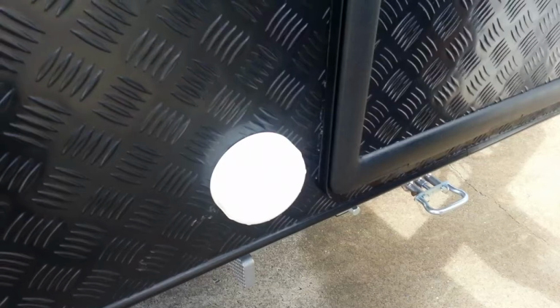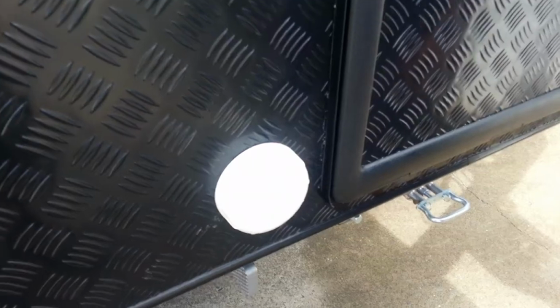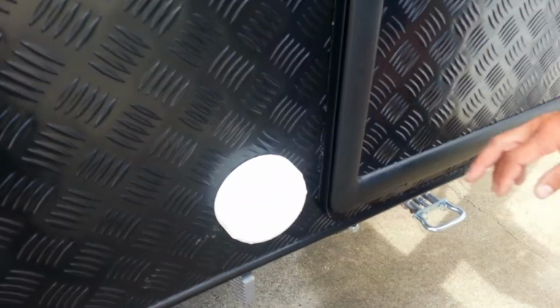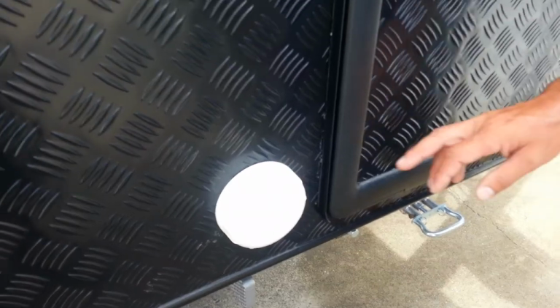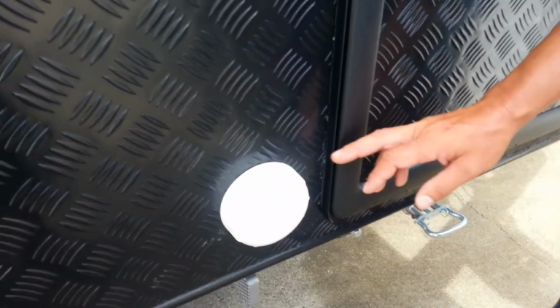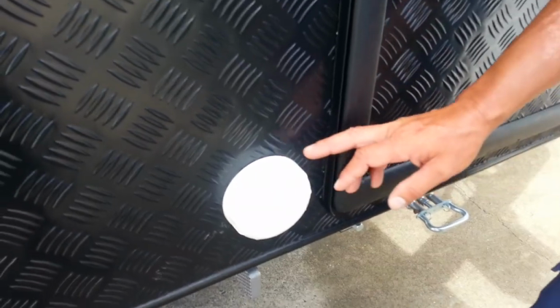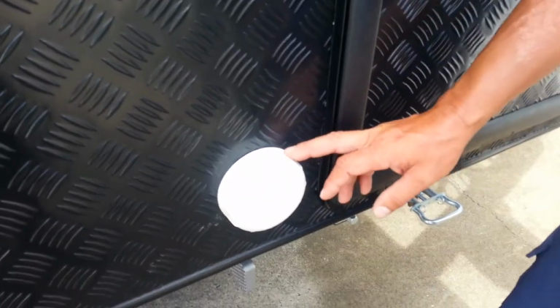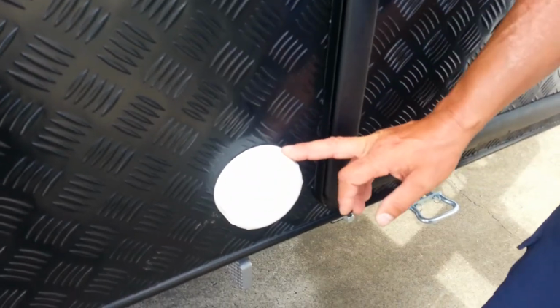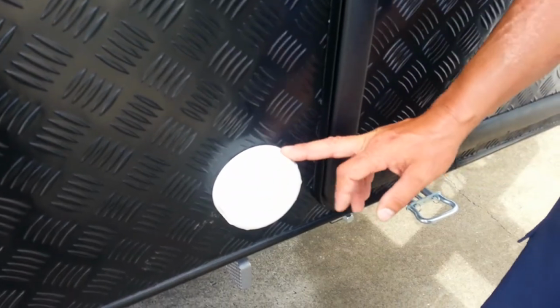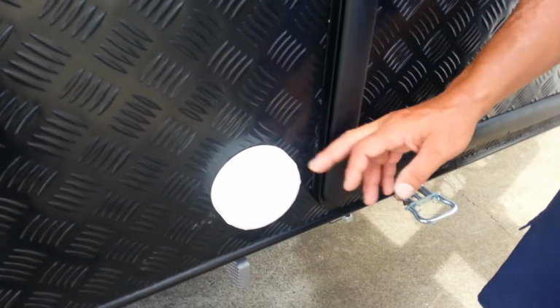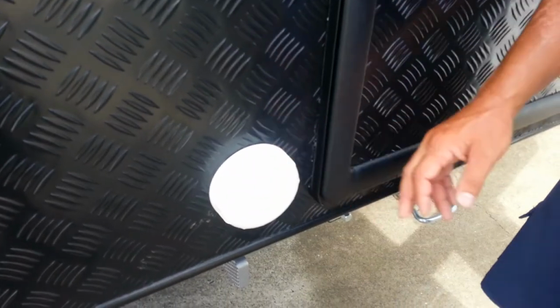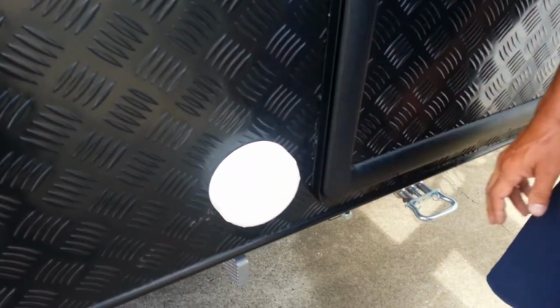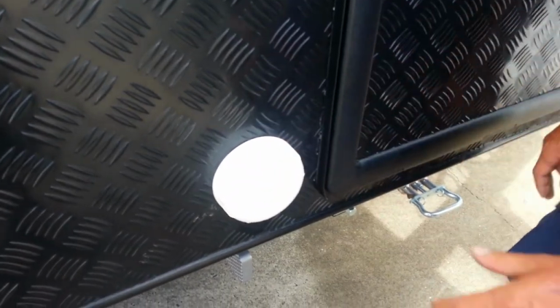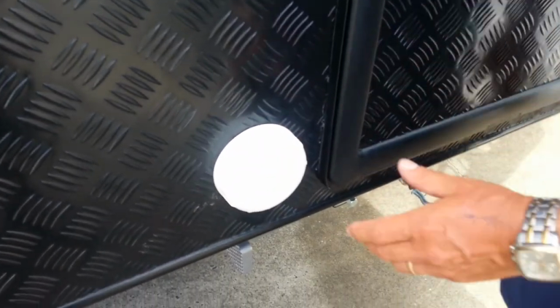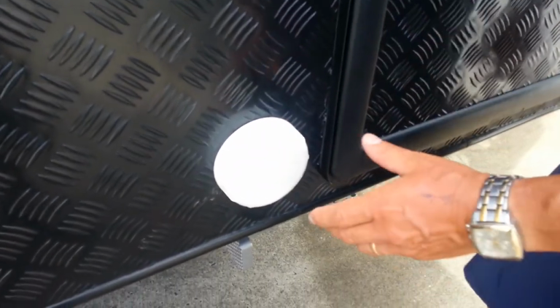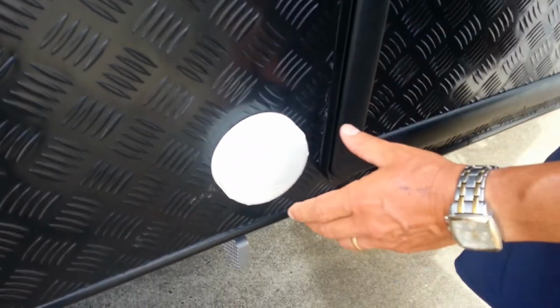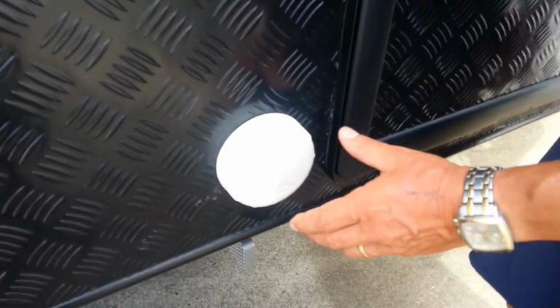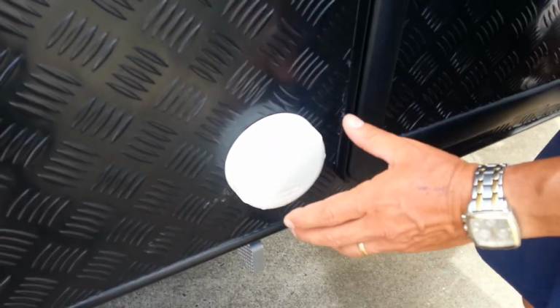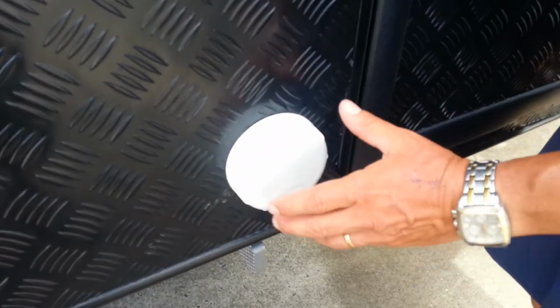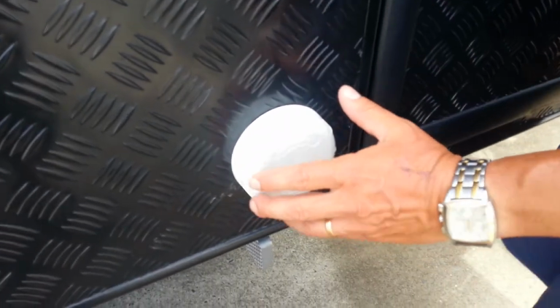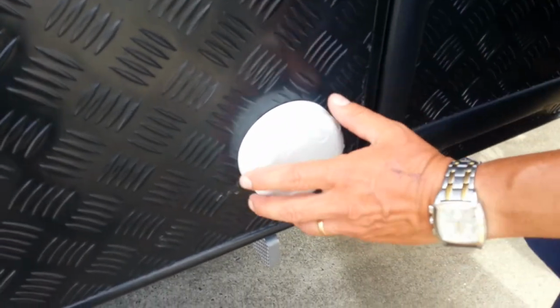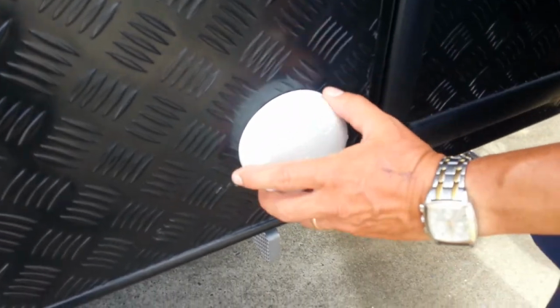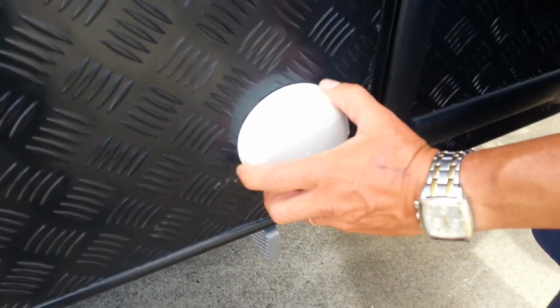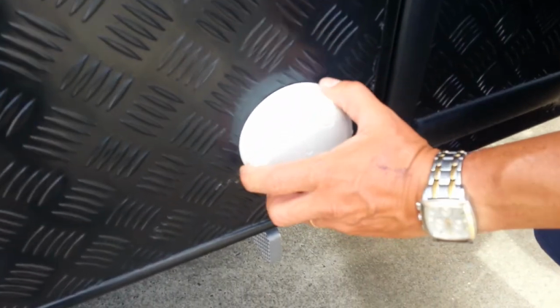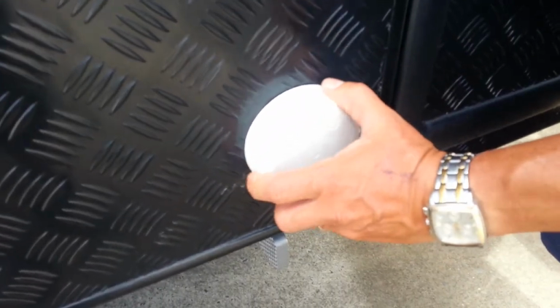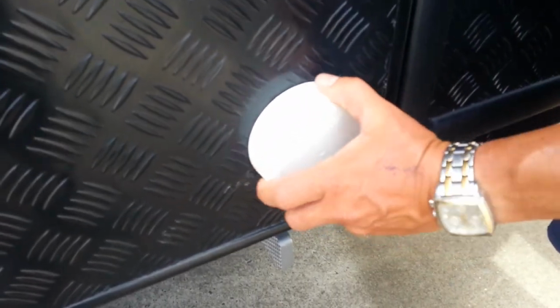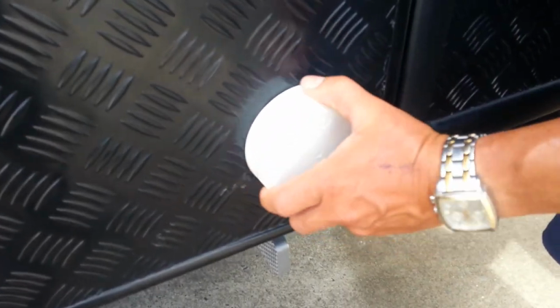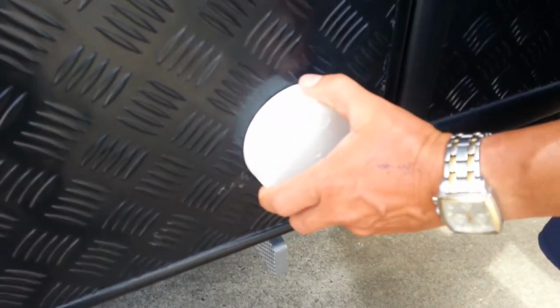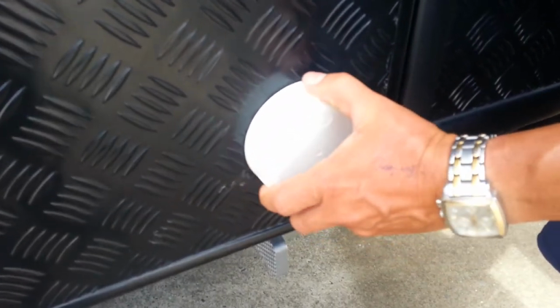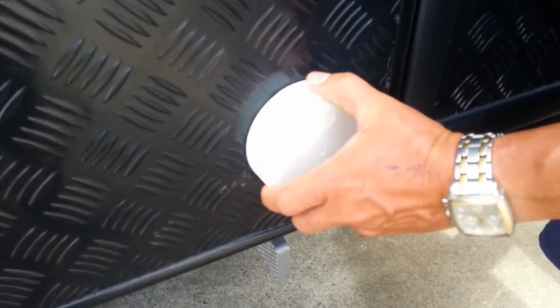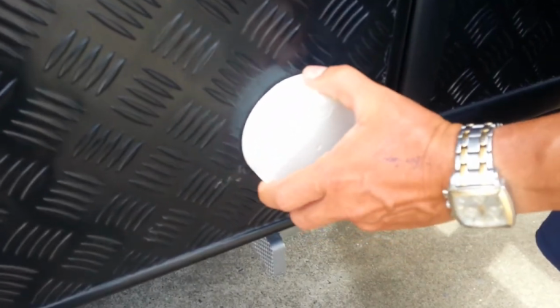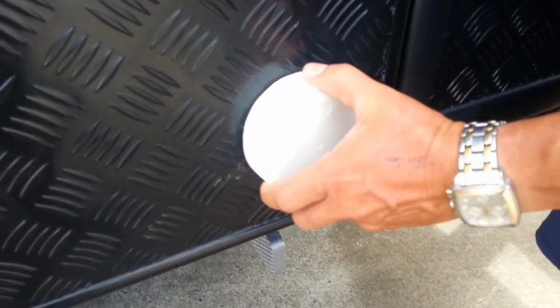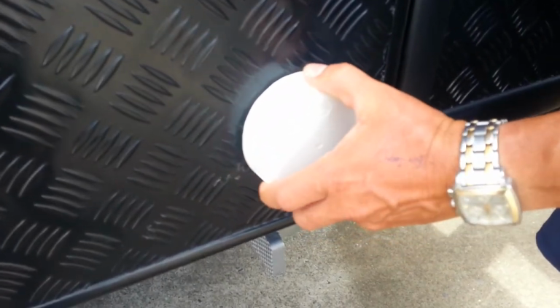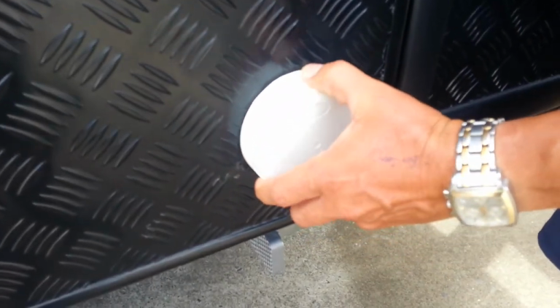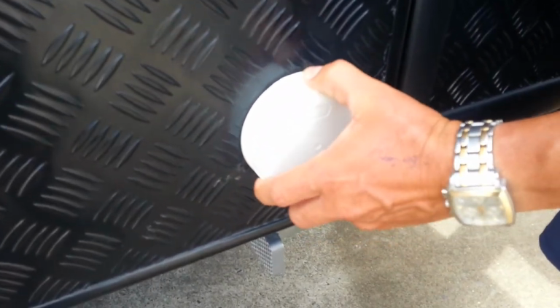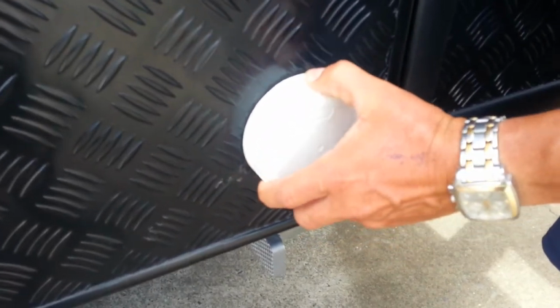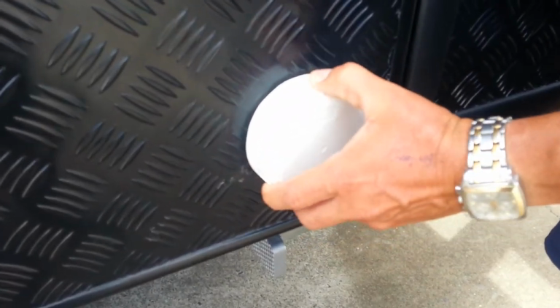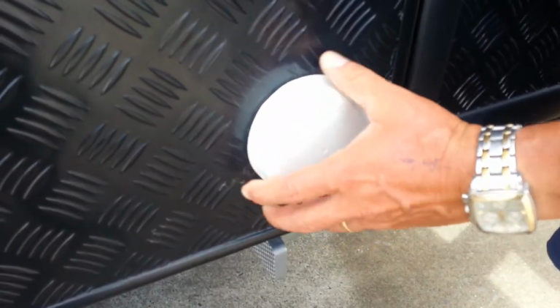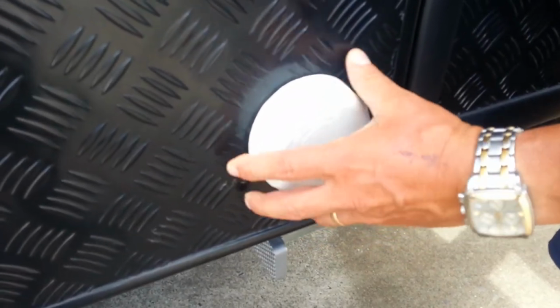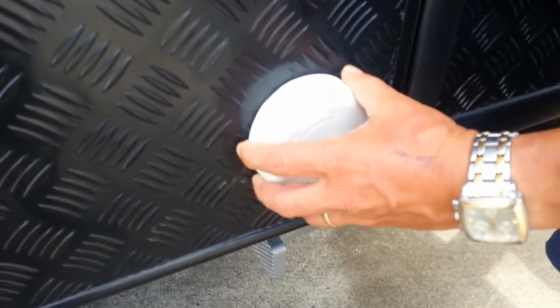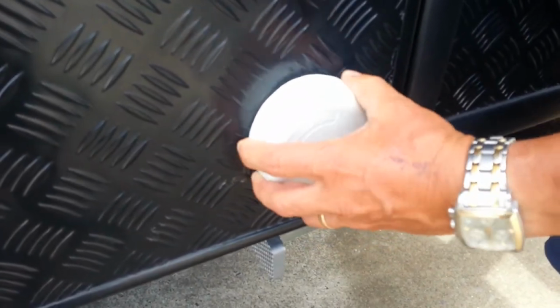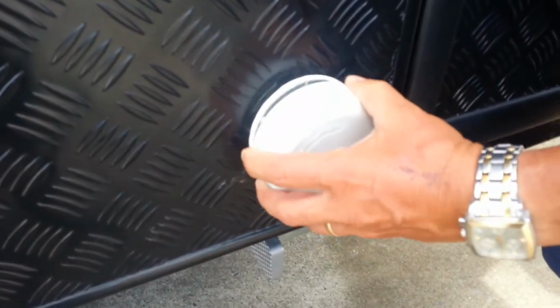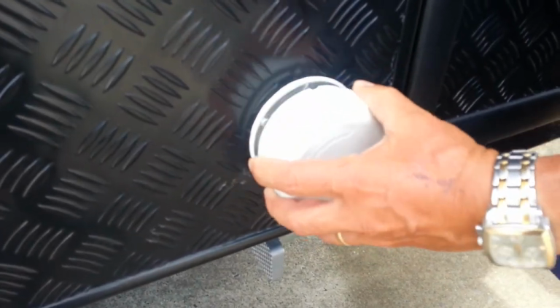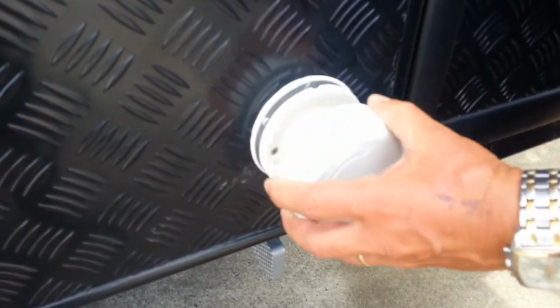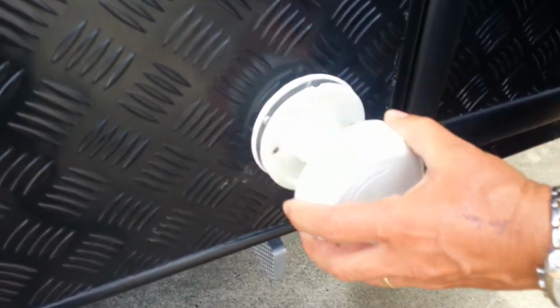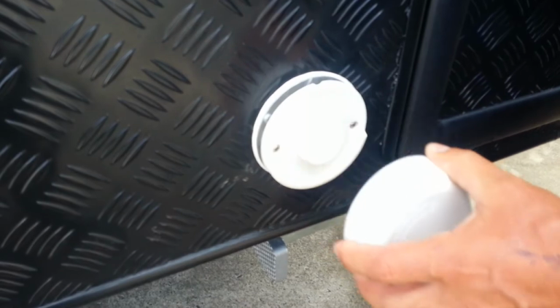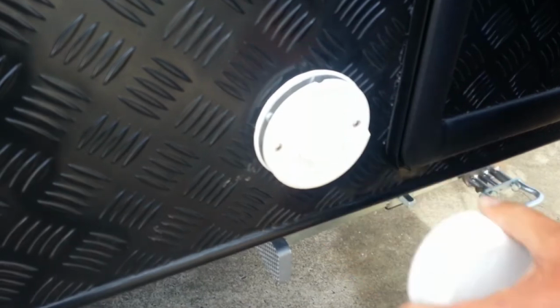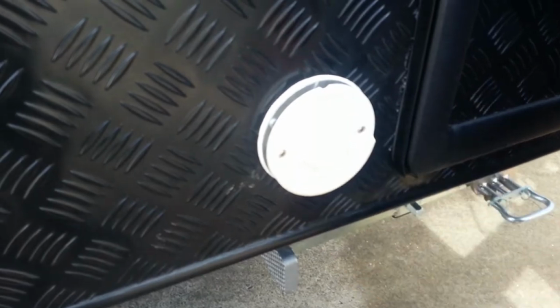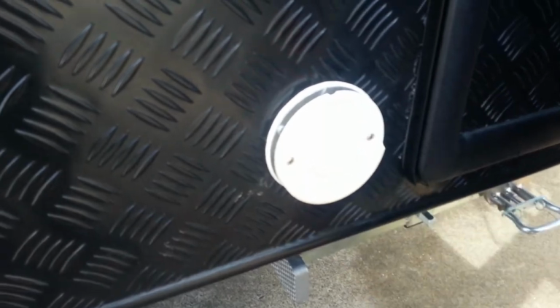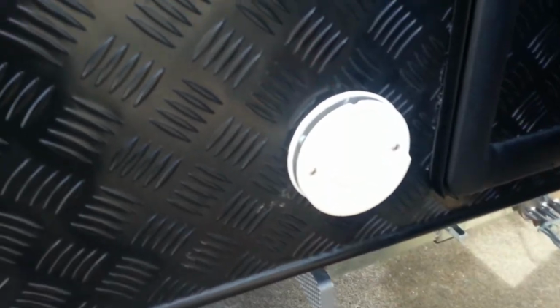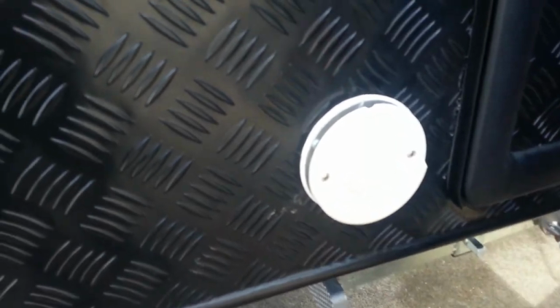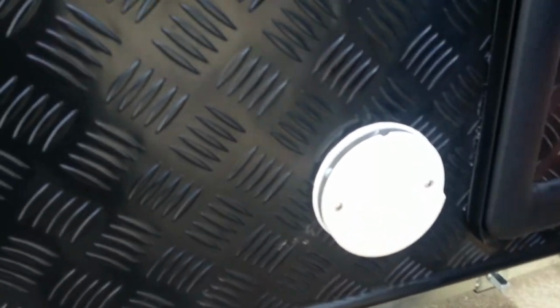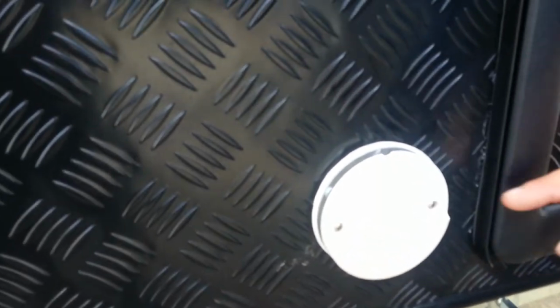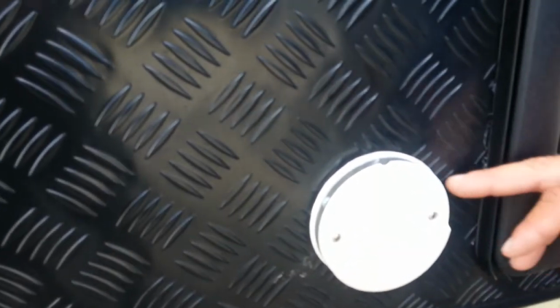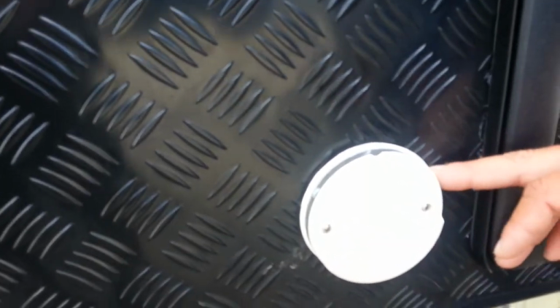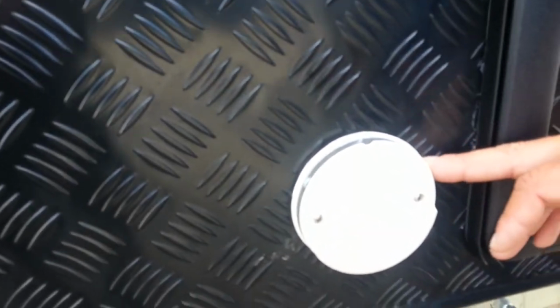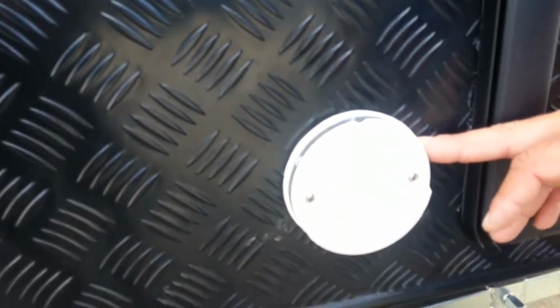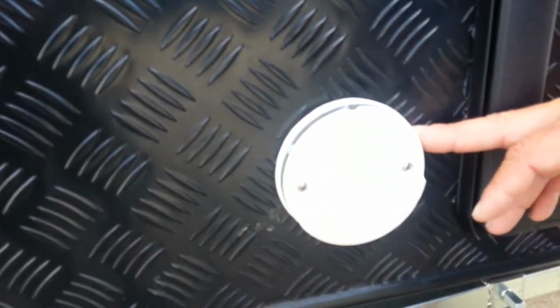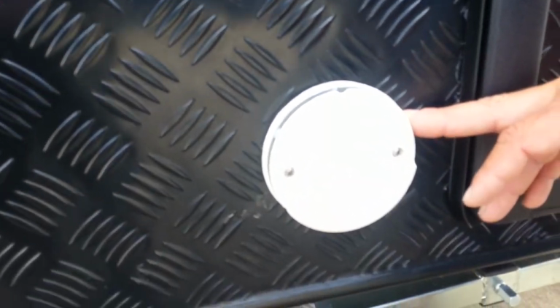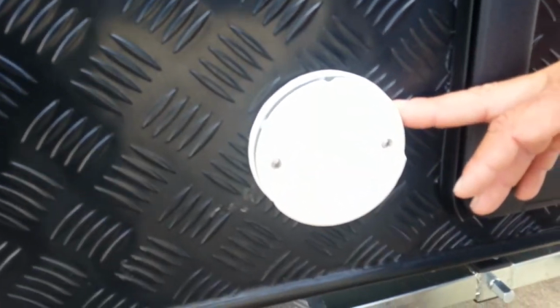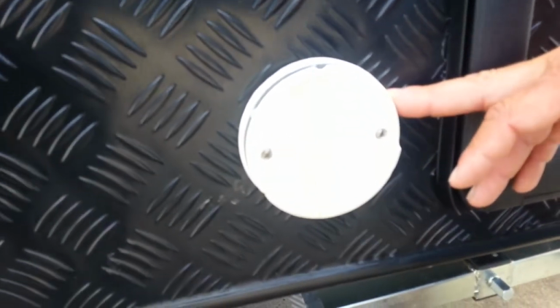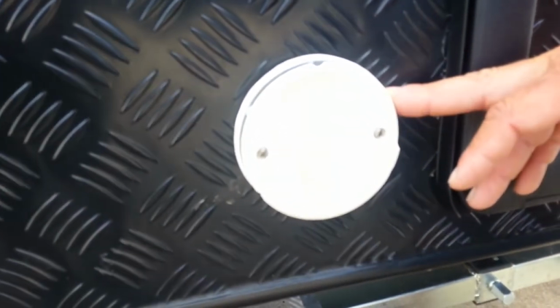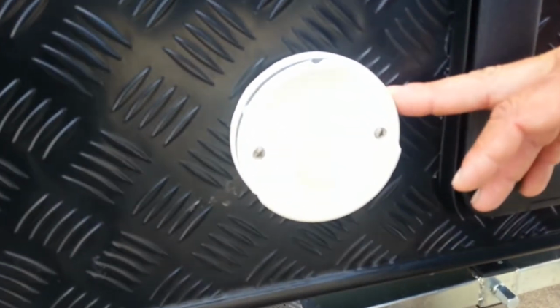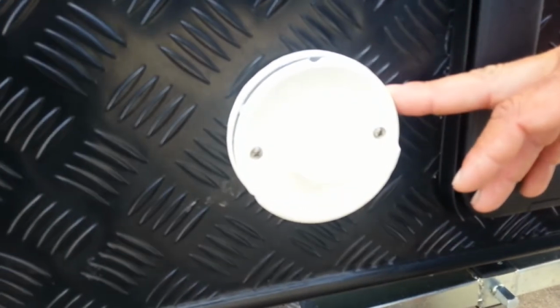Here we have a Truma gas heater. We screw the cap on the outside off when we're using the gas heater.